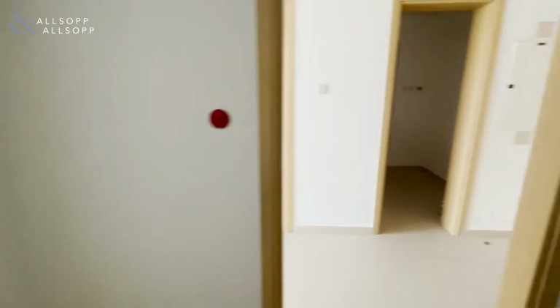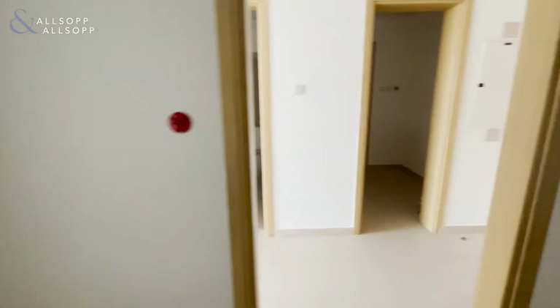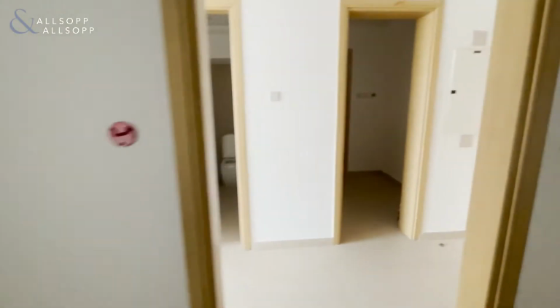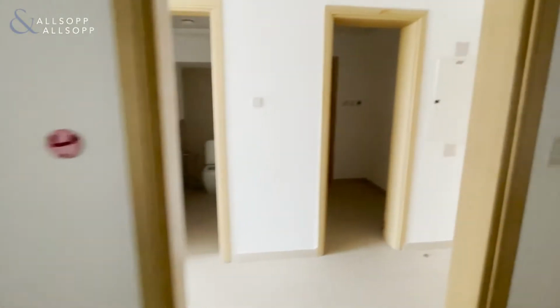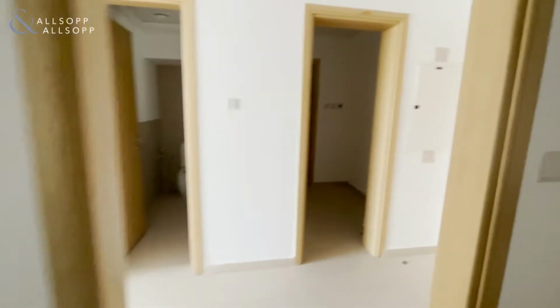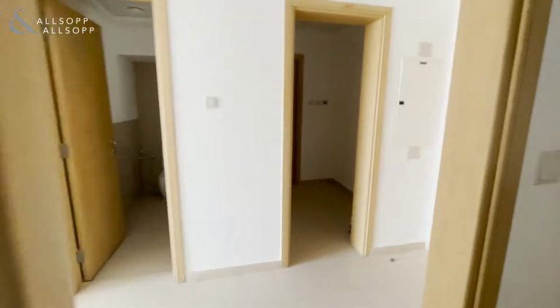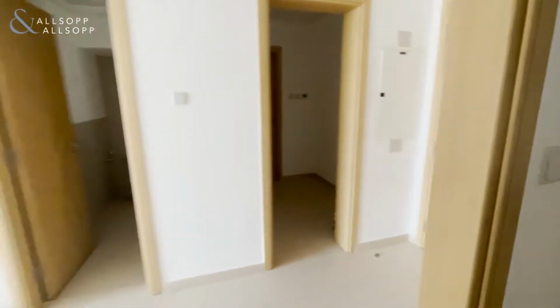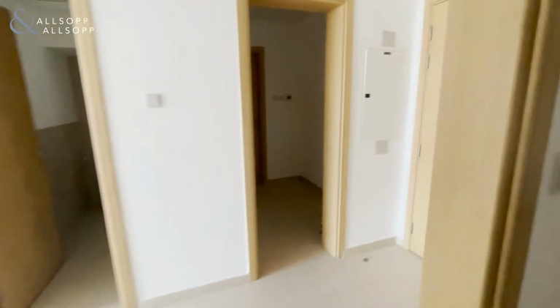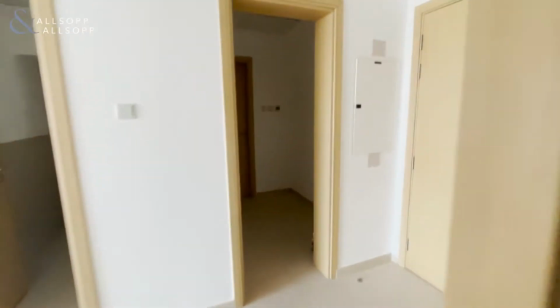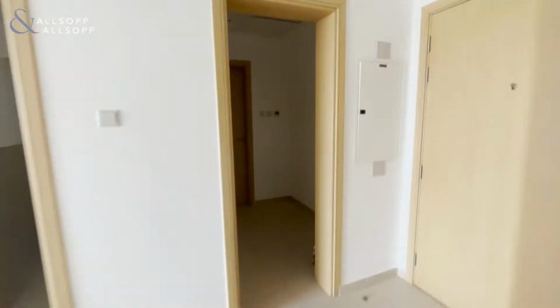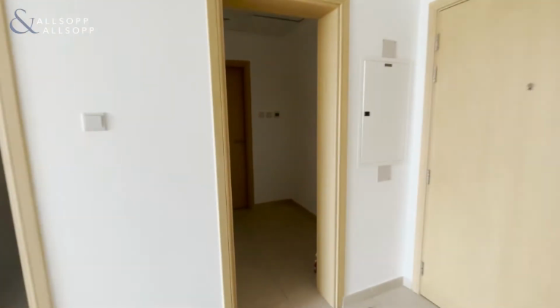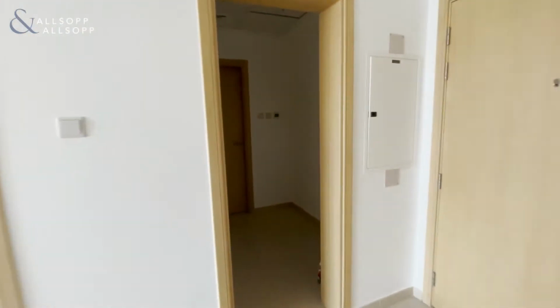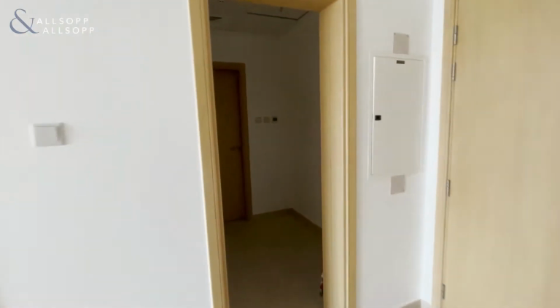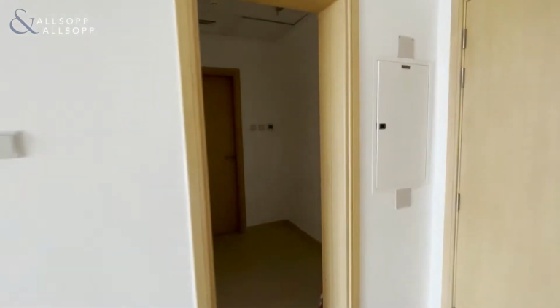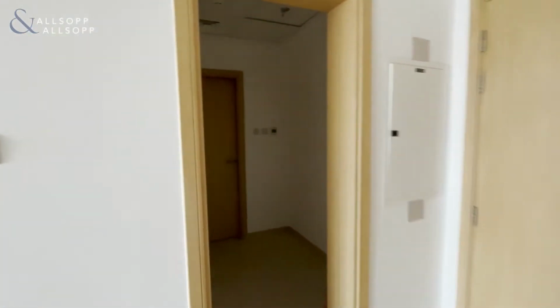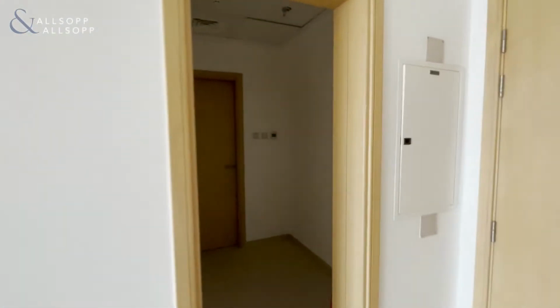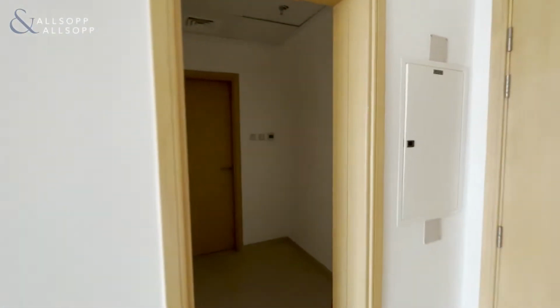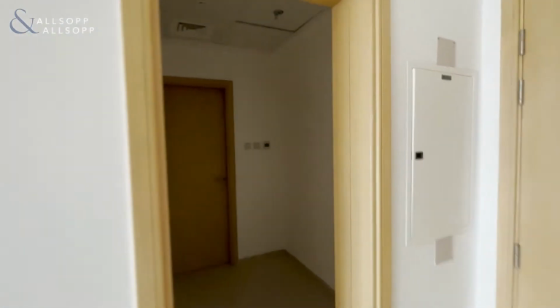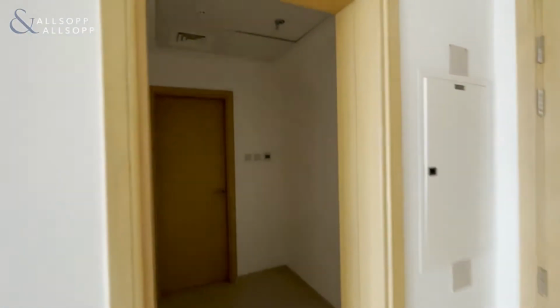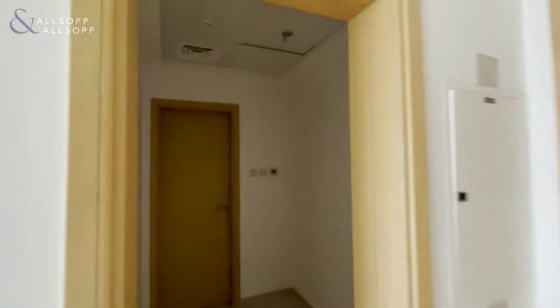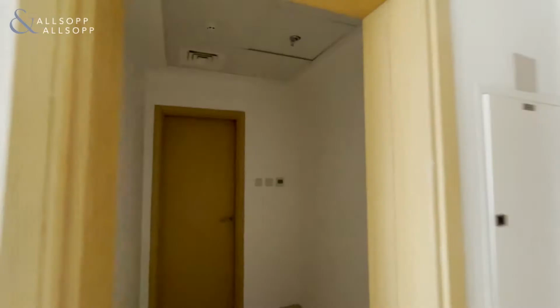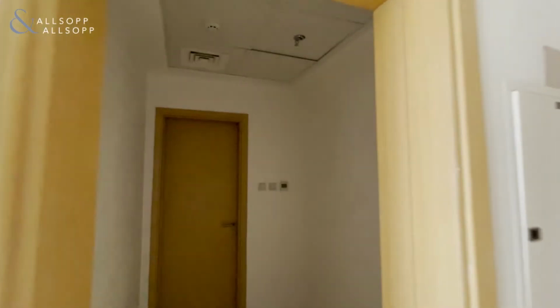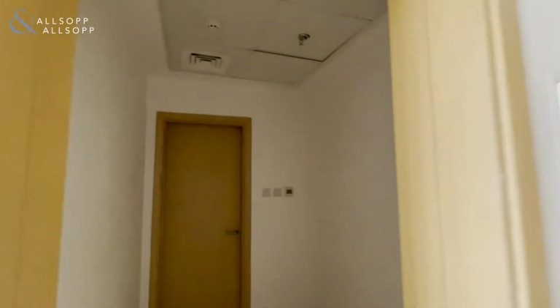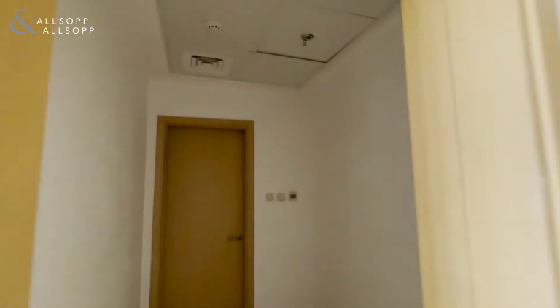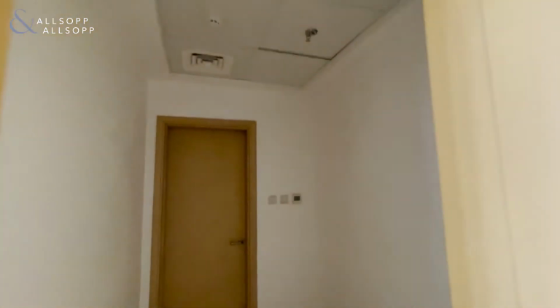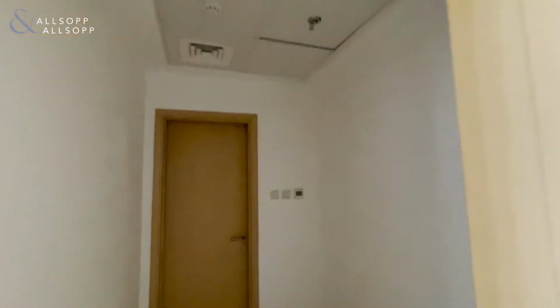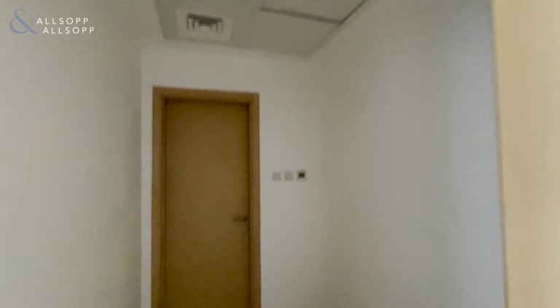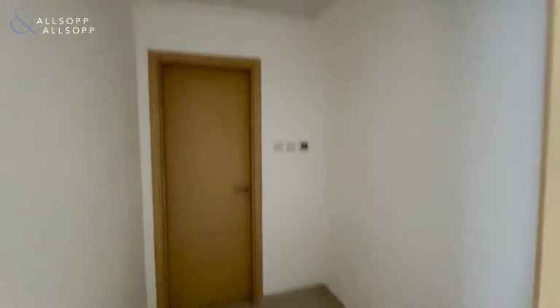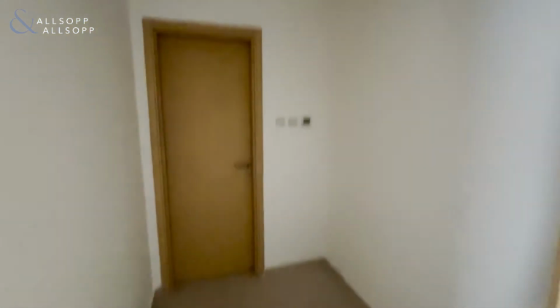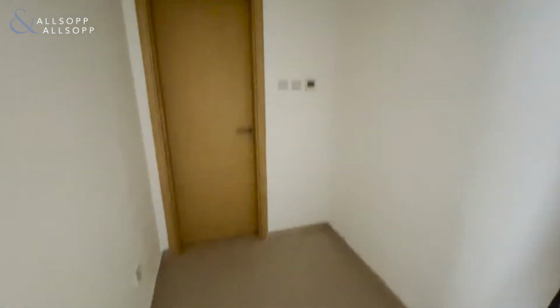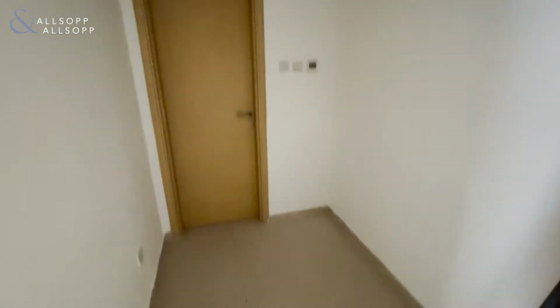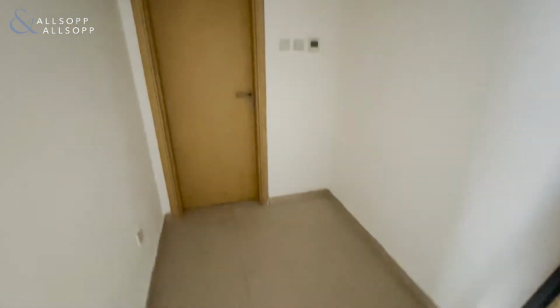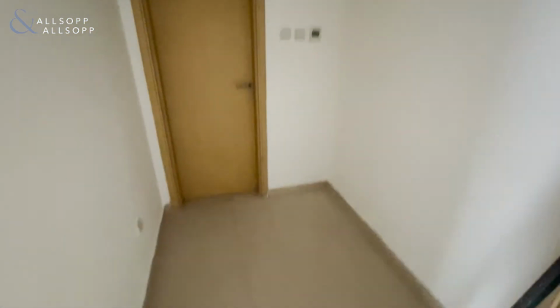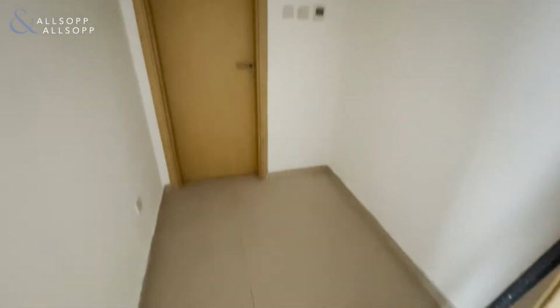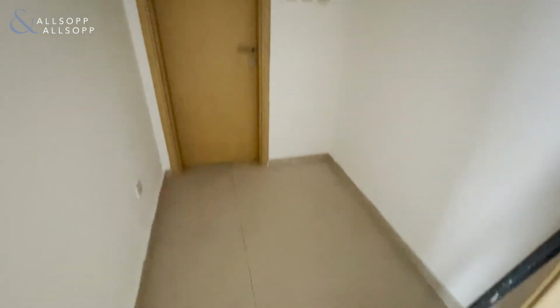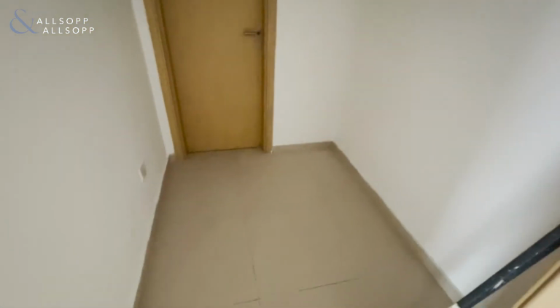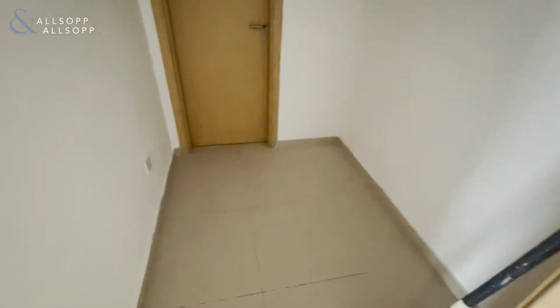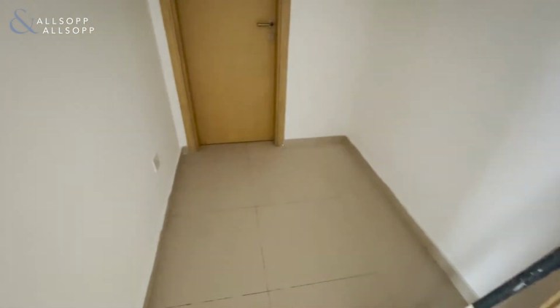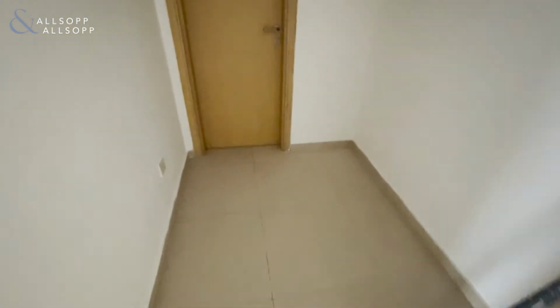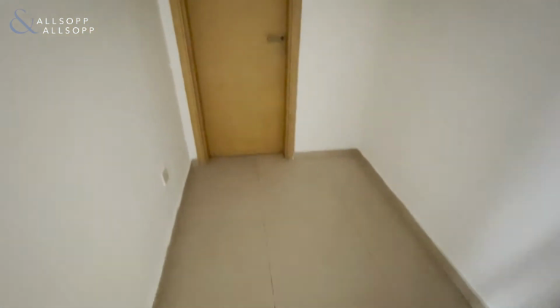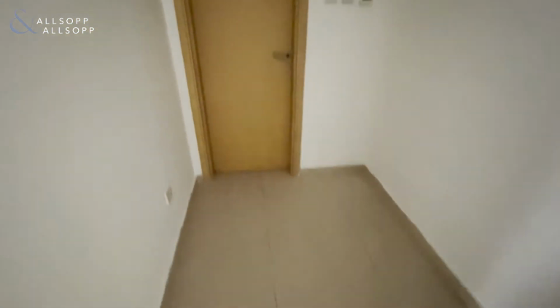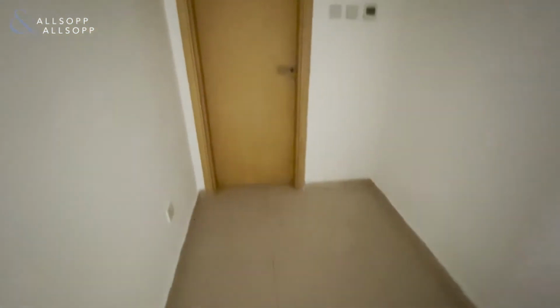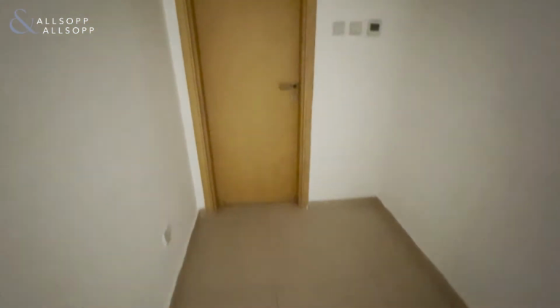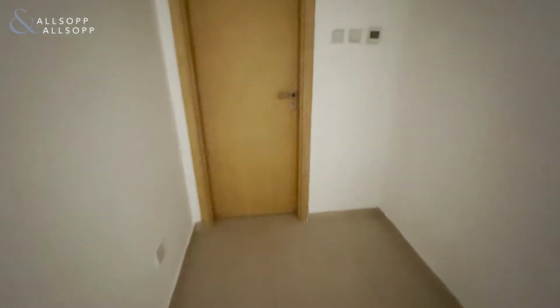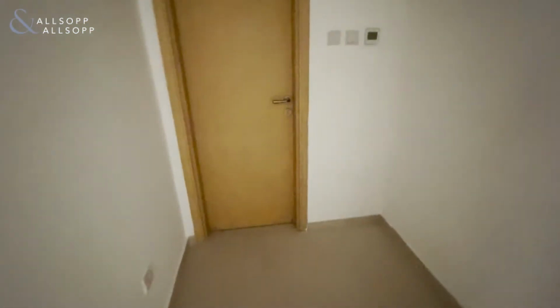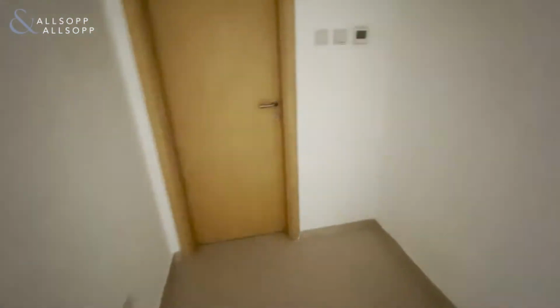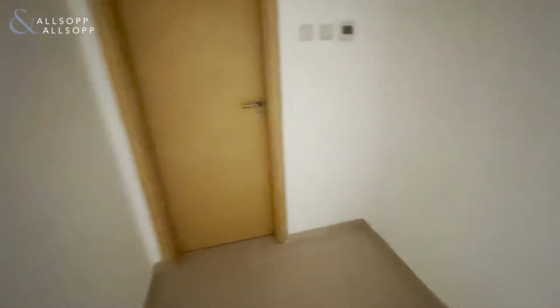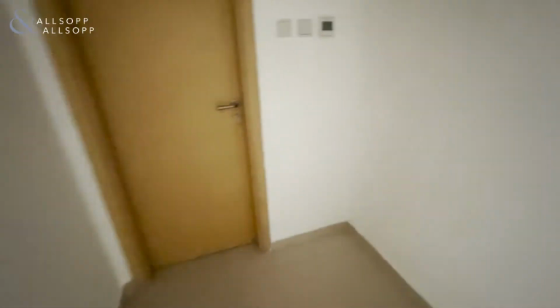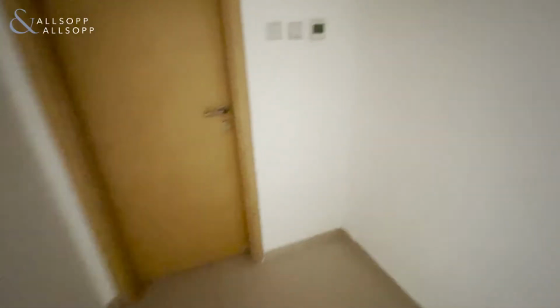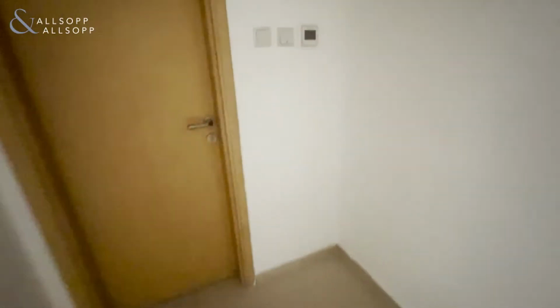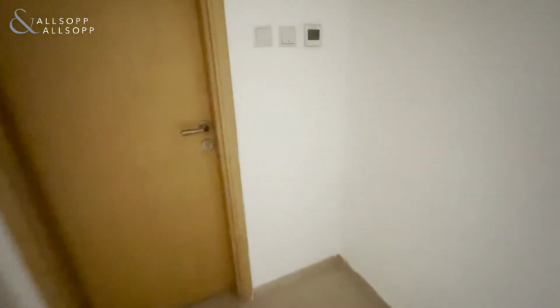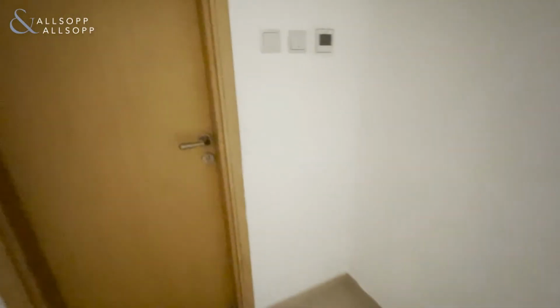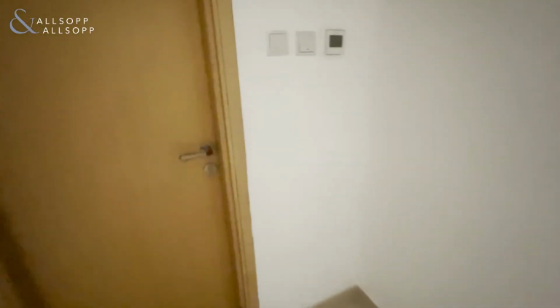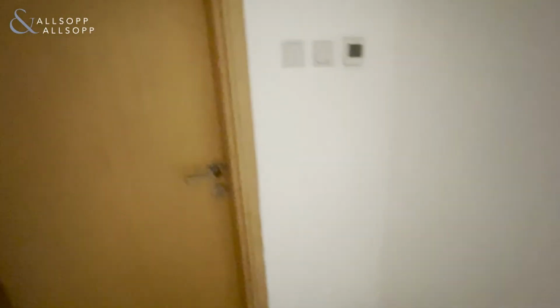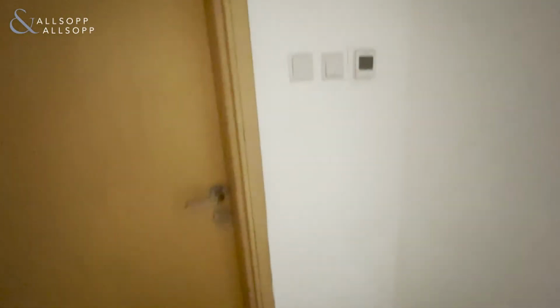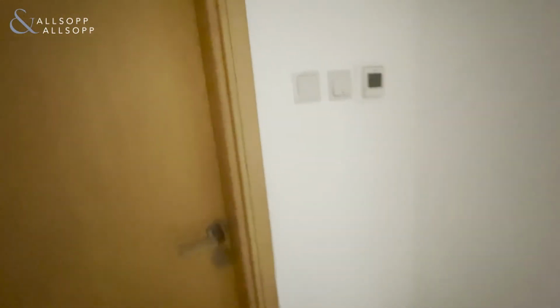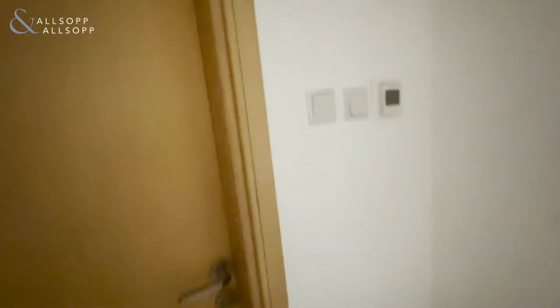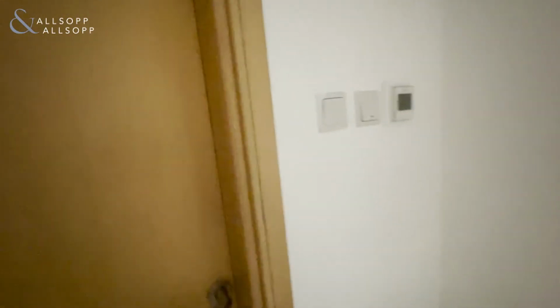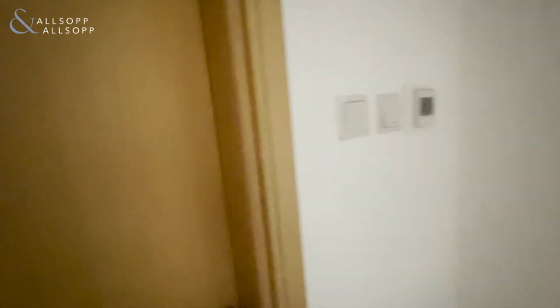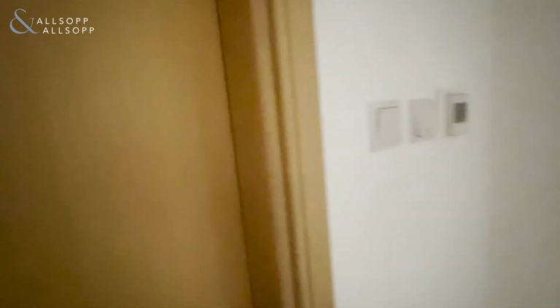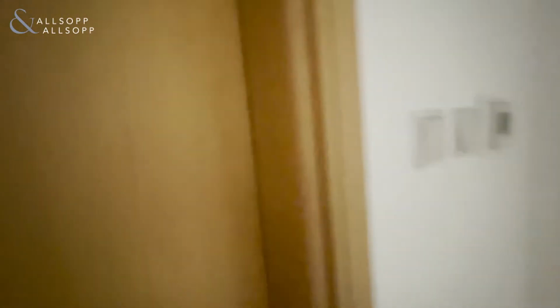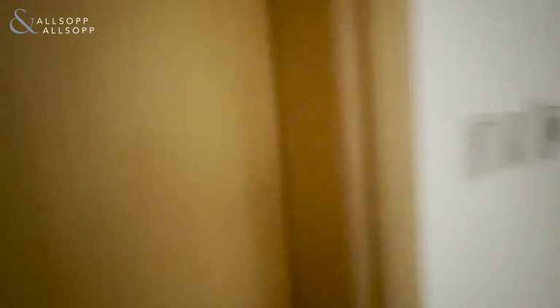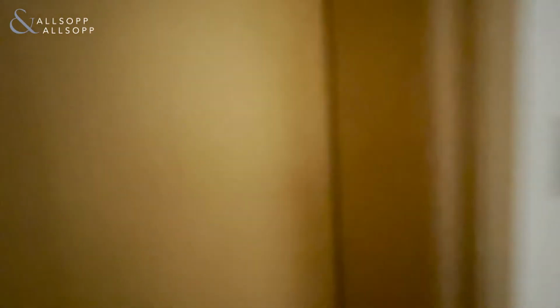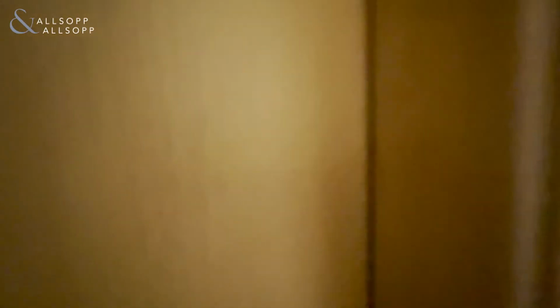Over here we have the maid's room and the maid's bathroom as well.